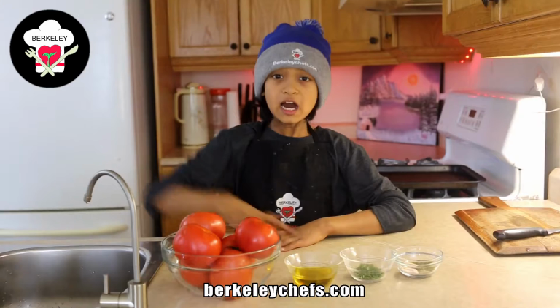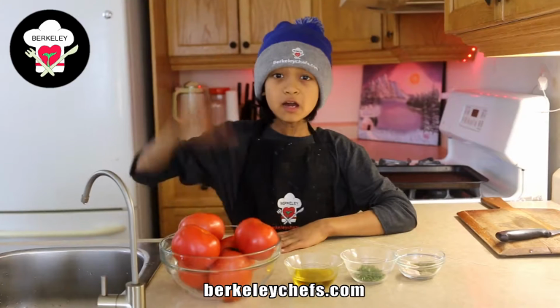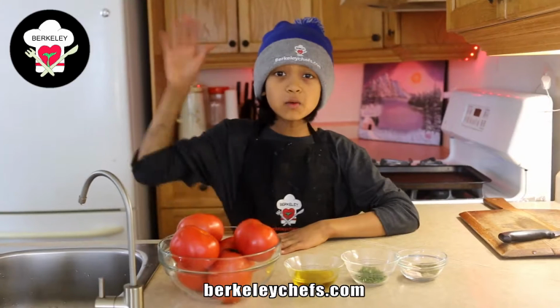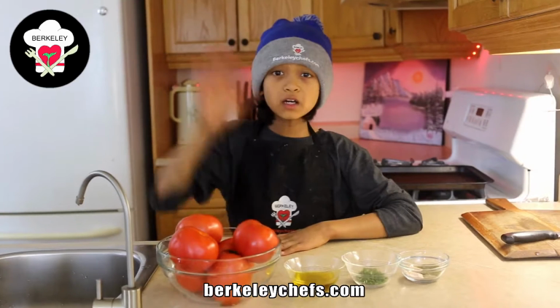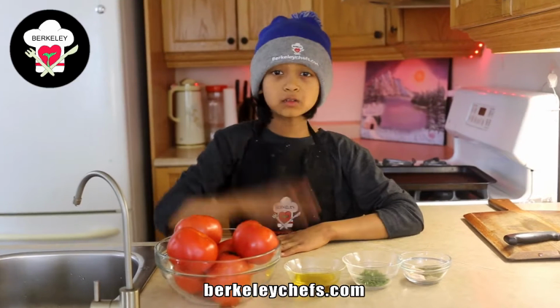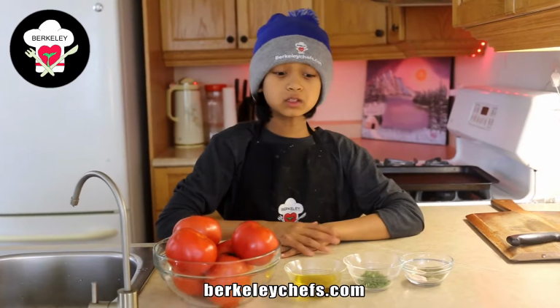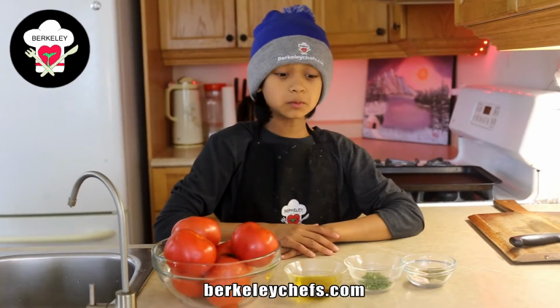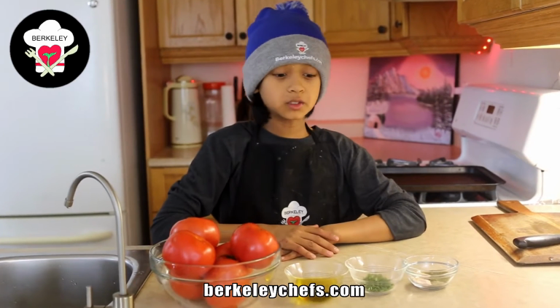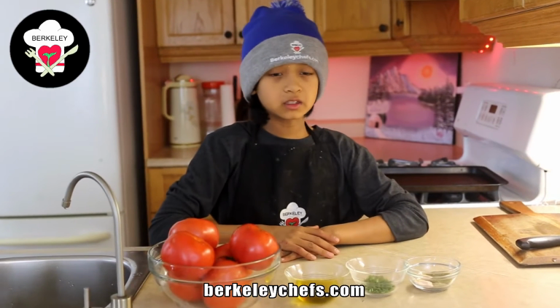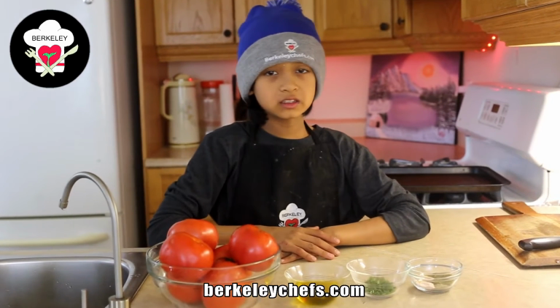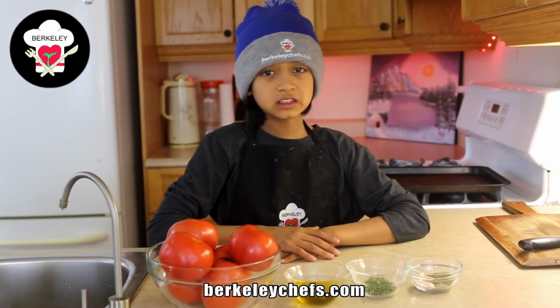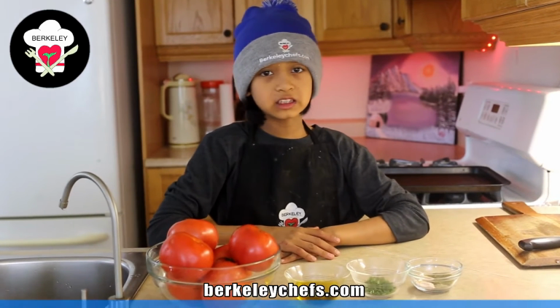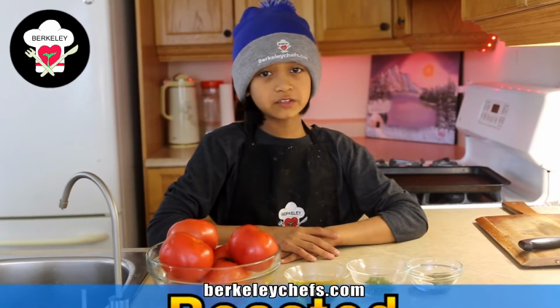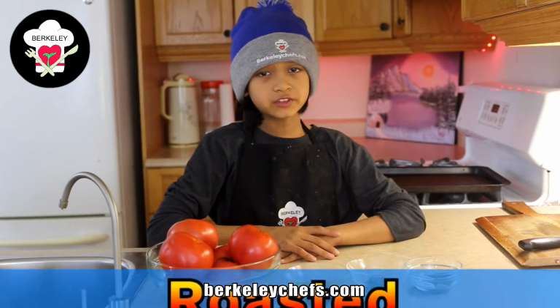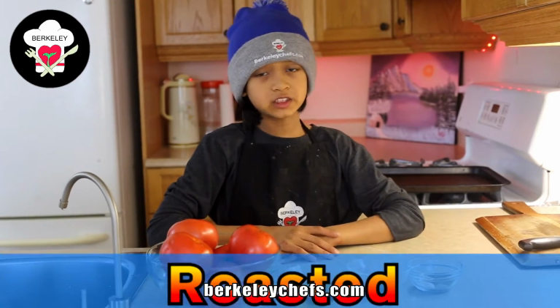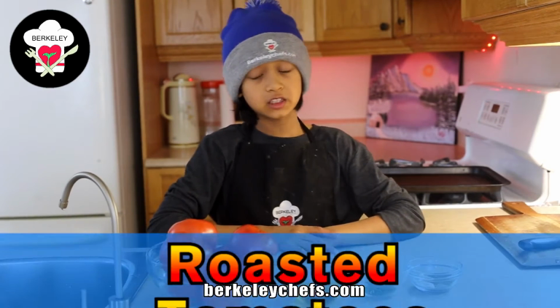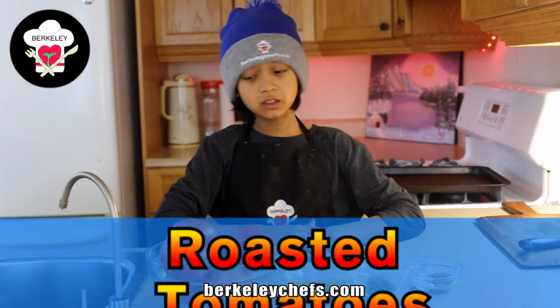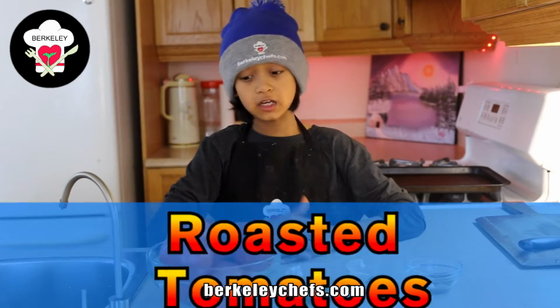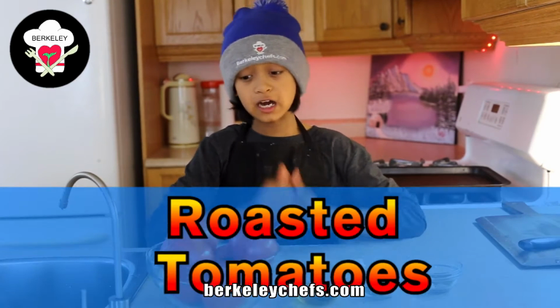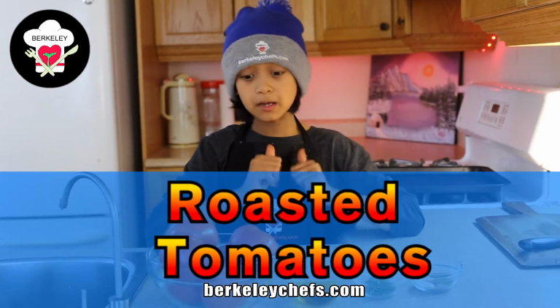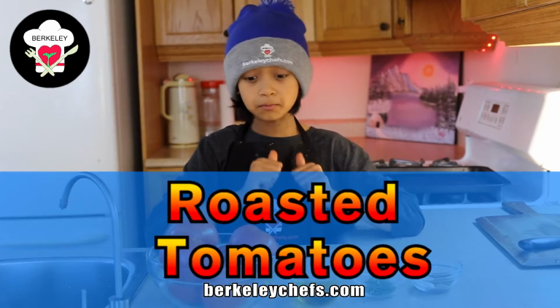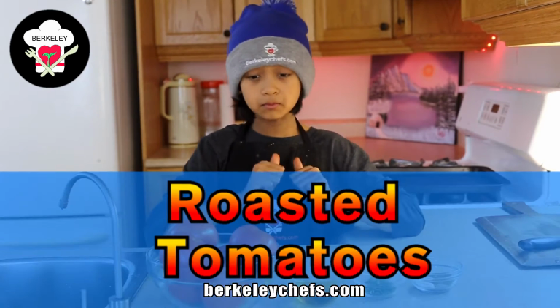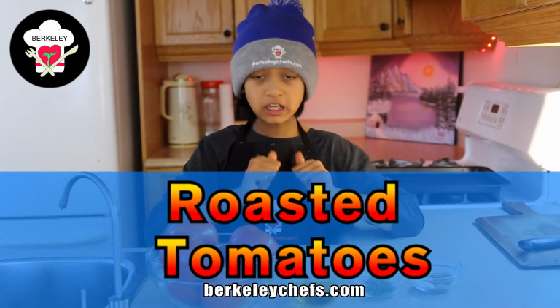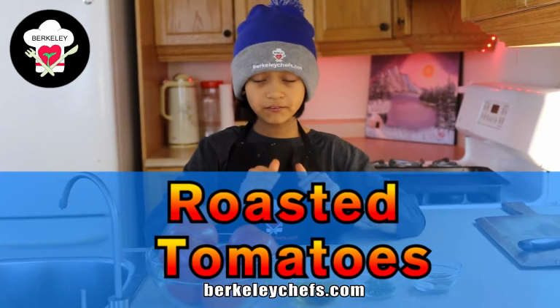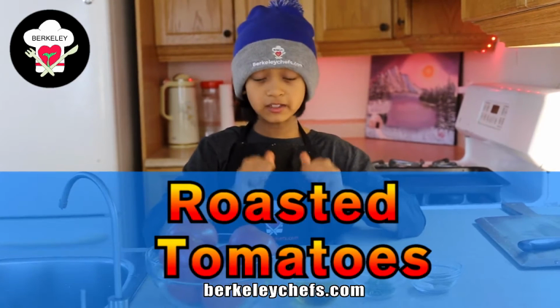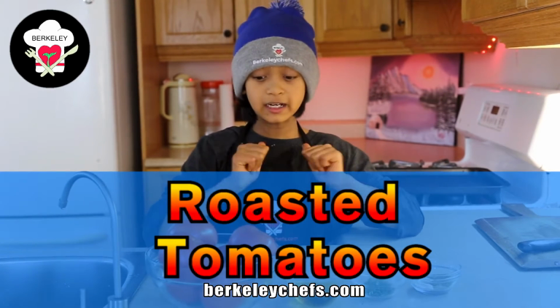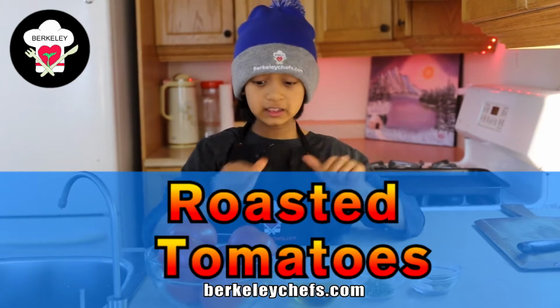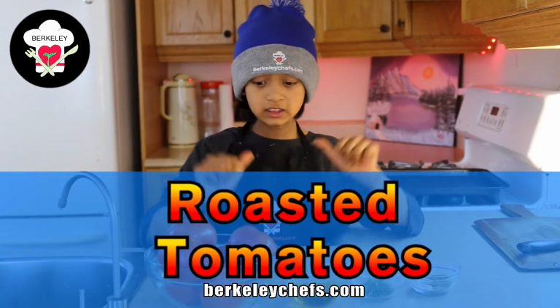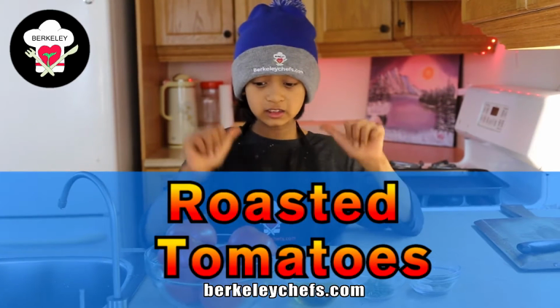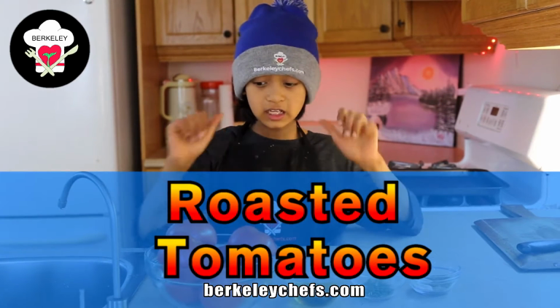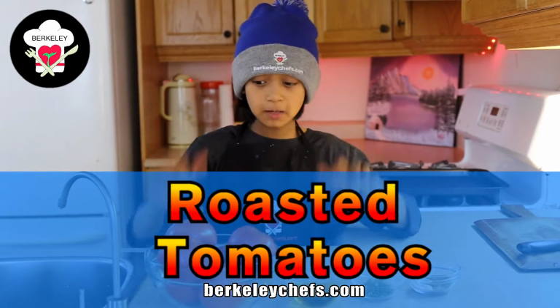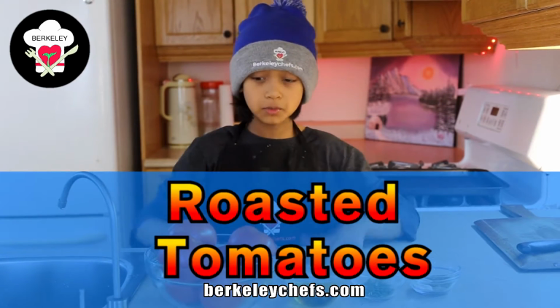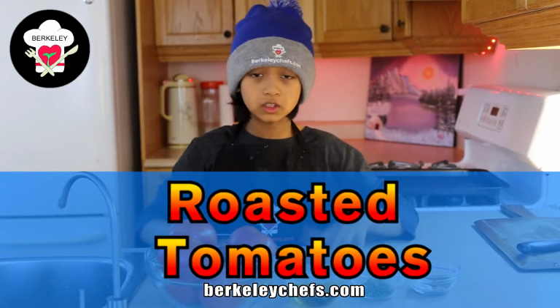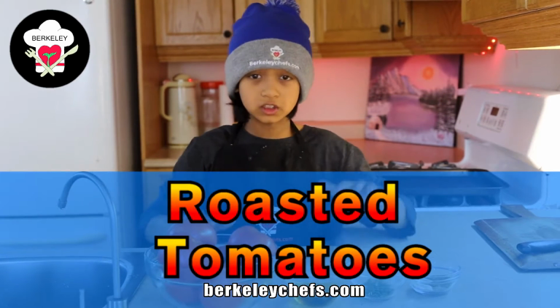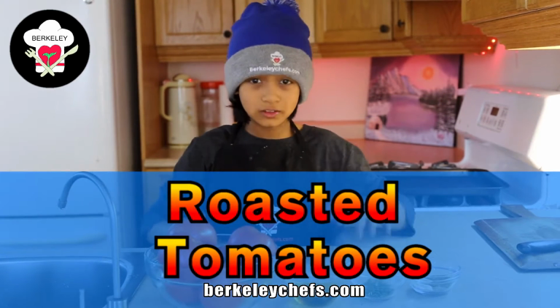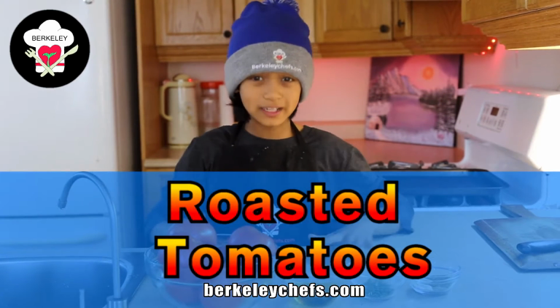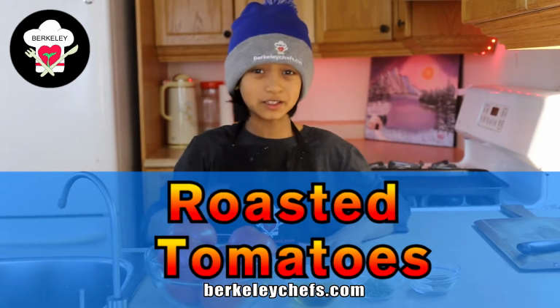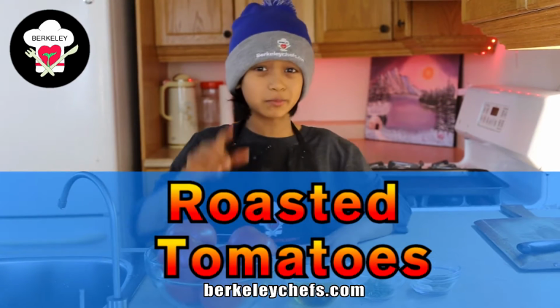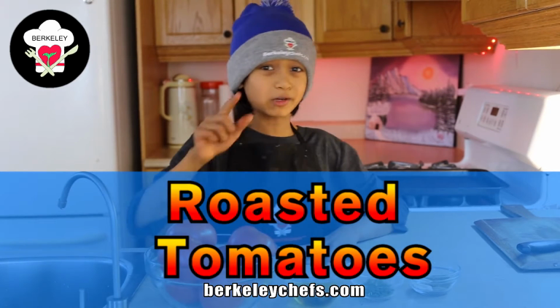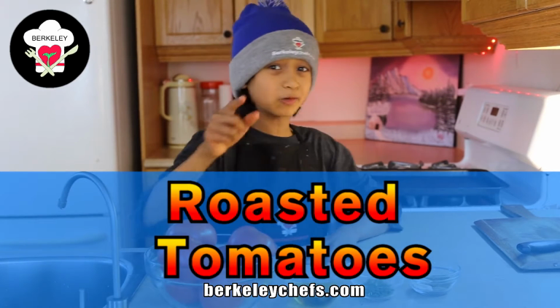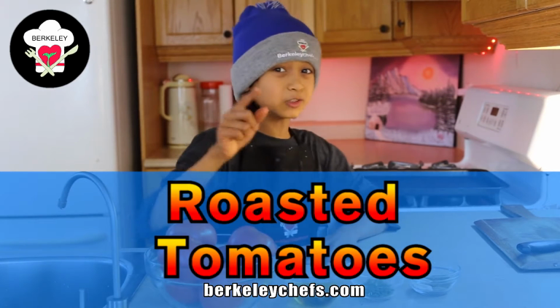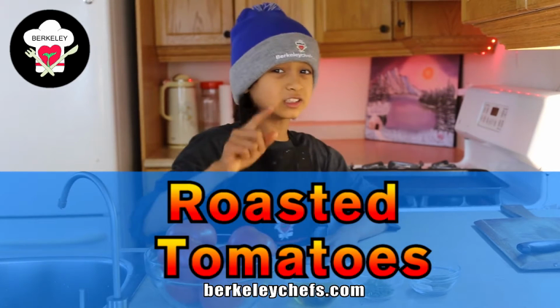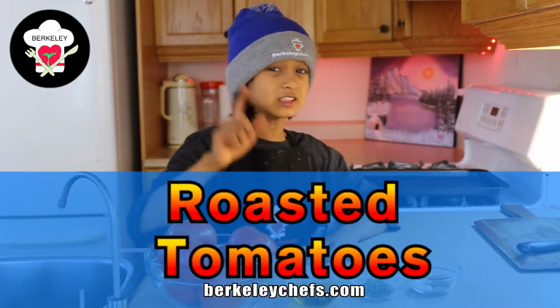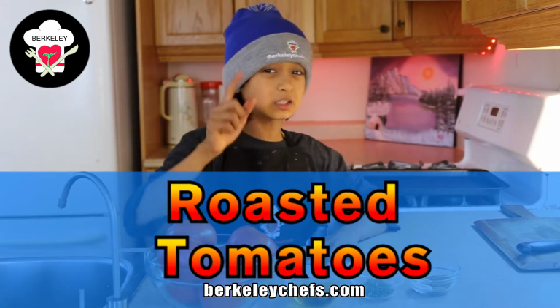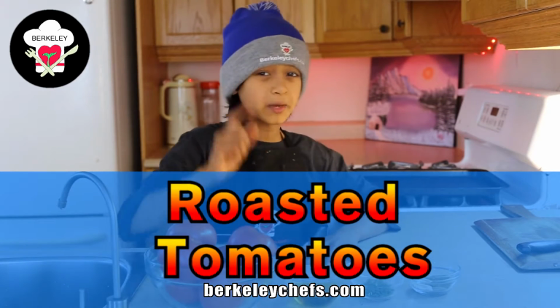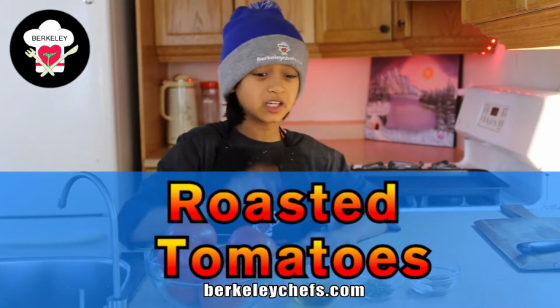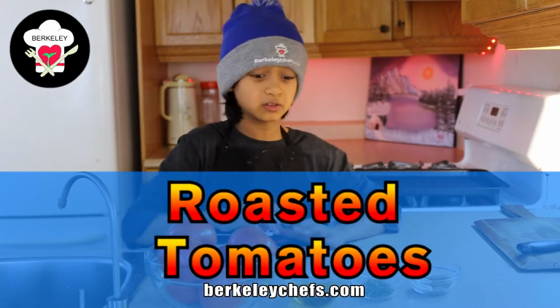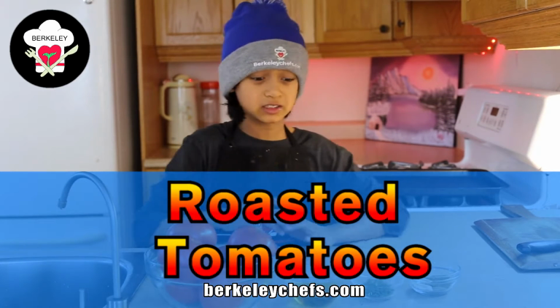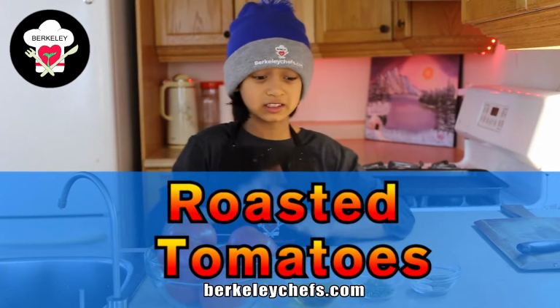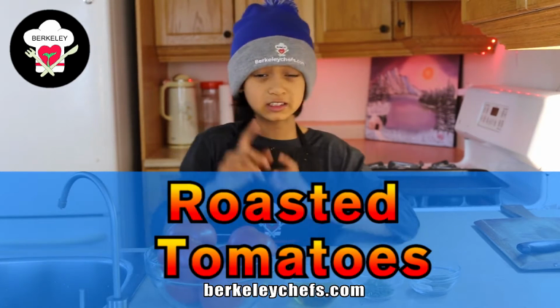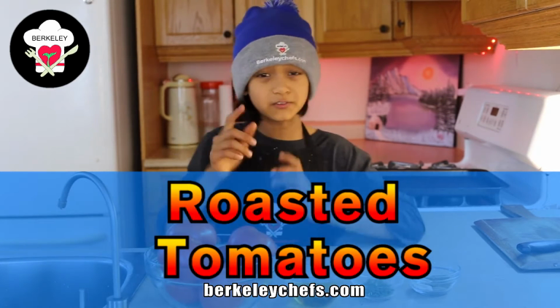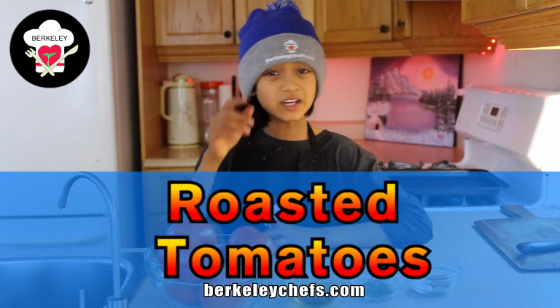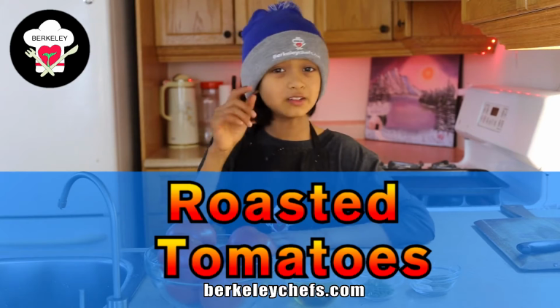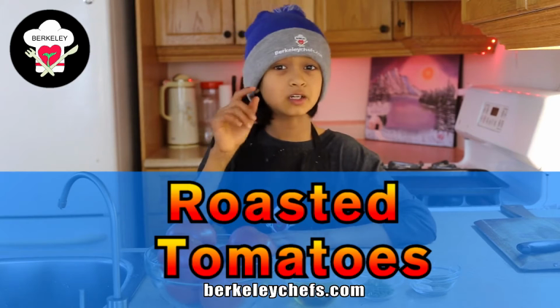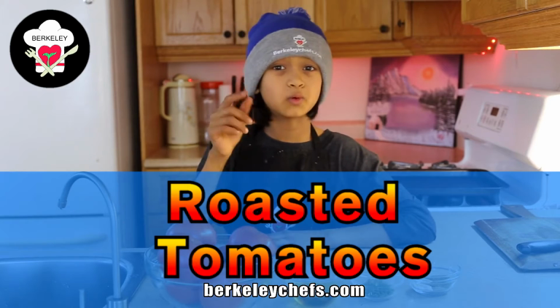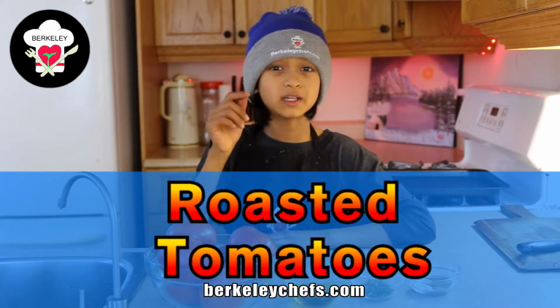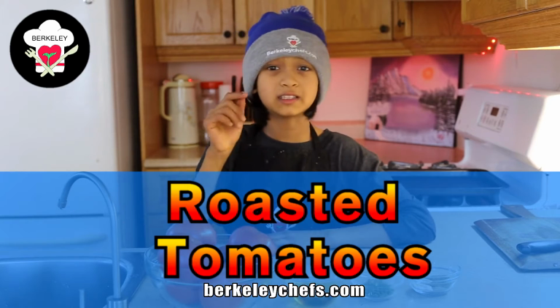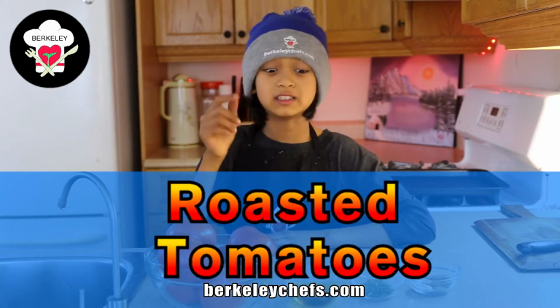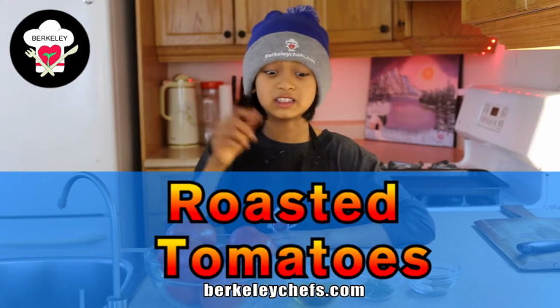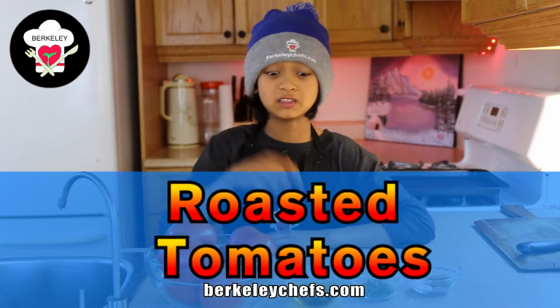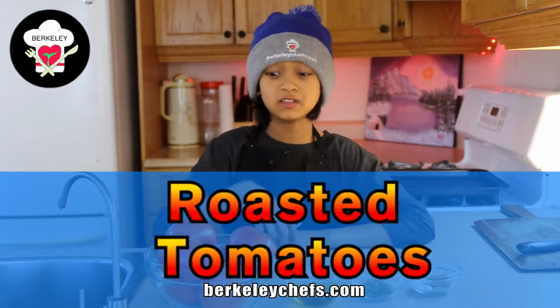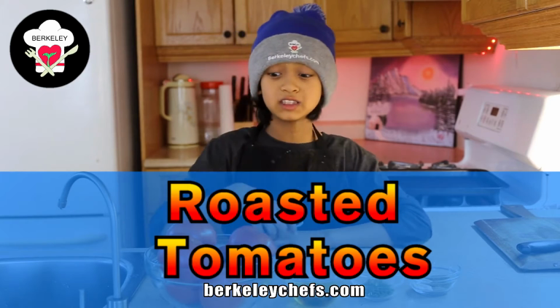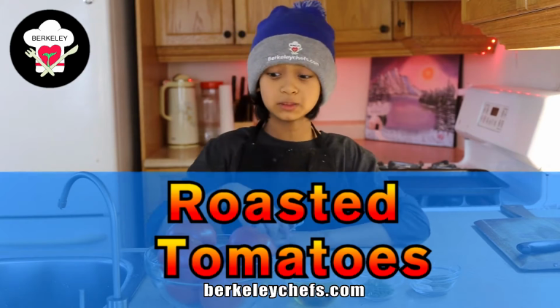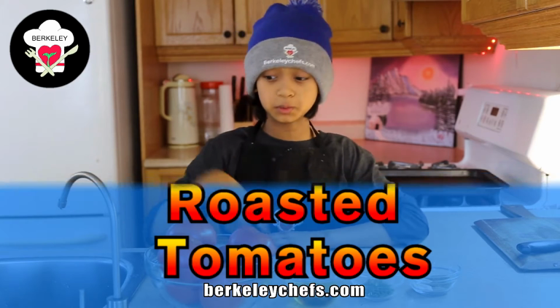Hi, welcome to the Berkeley Chef channel. I'm Chef Felicia and today I'm going to show you how to make roasted tomatoes. It's a very quick, easy recipe.